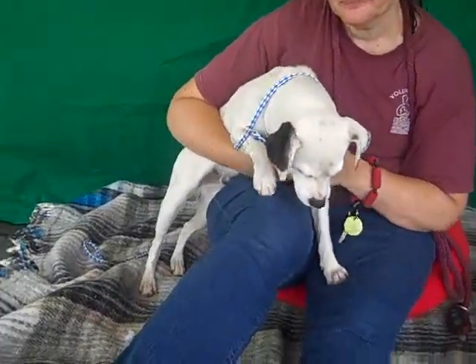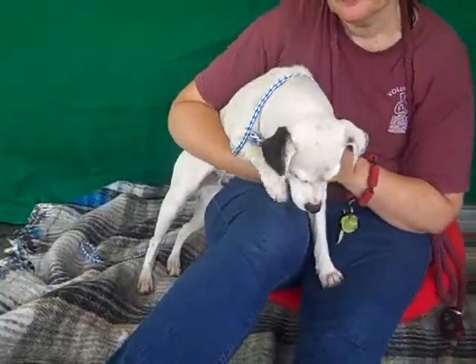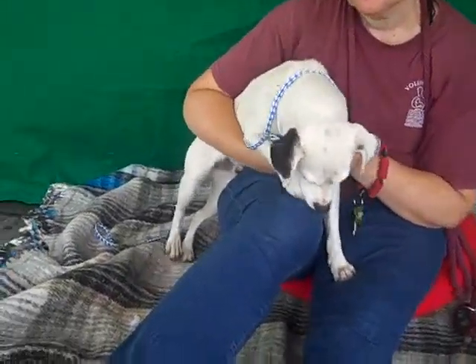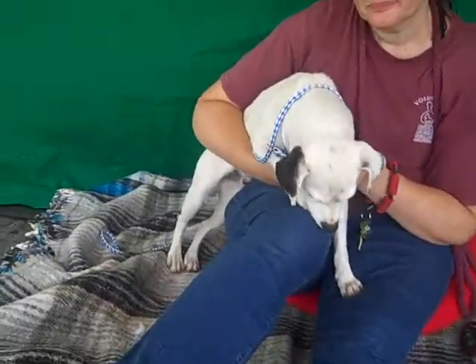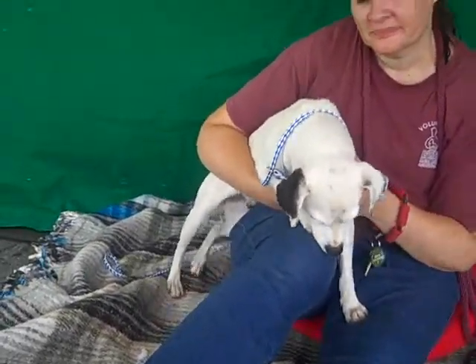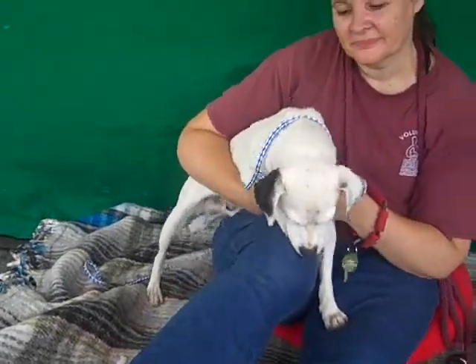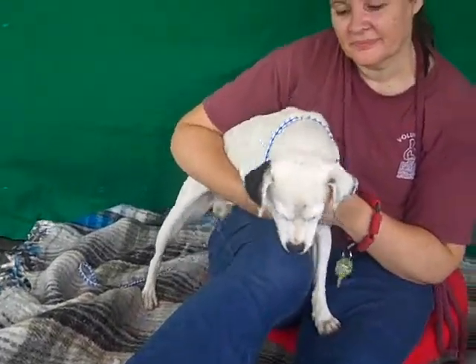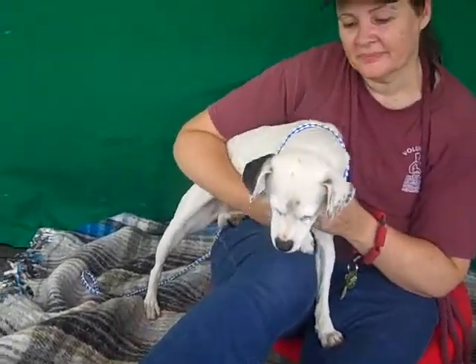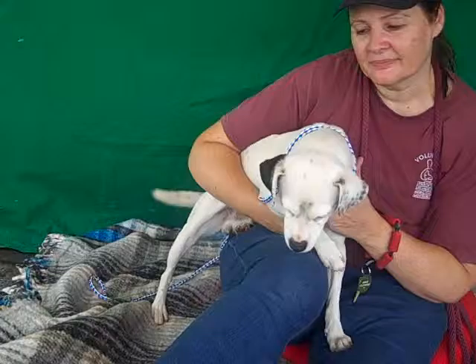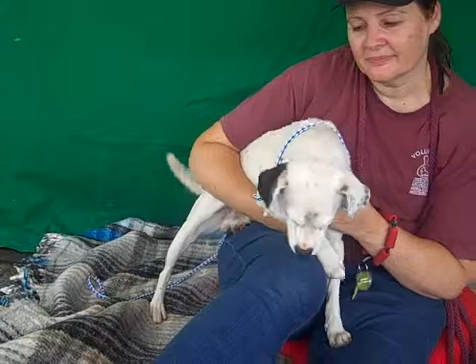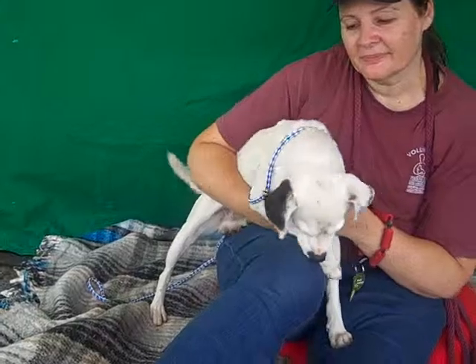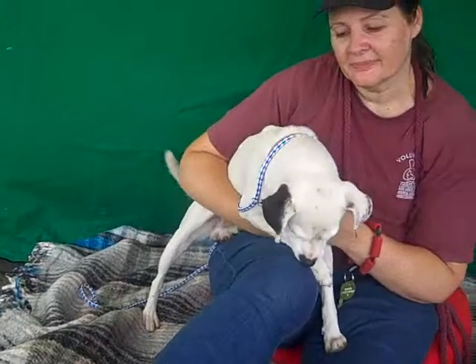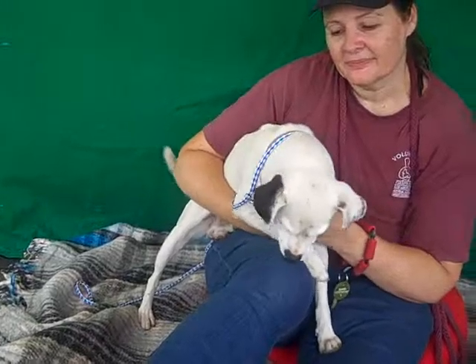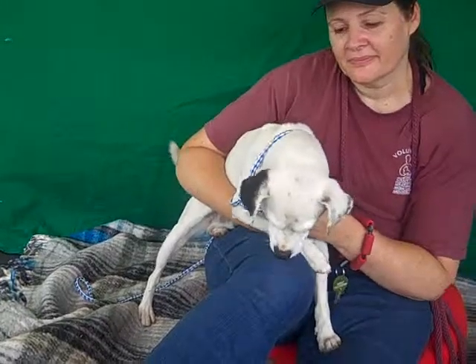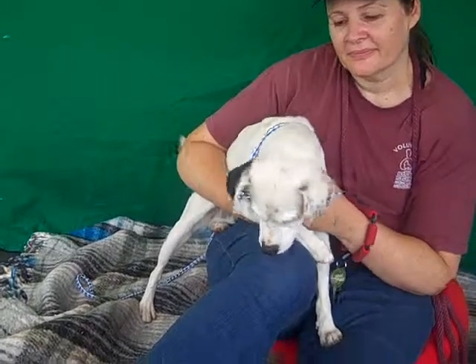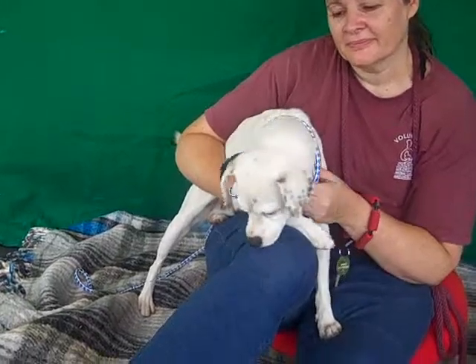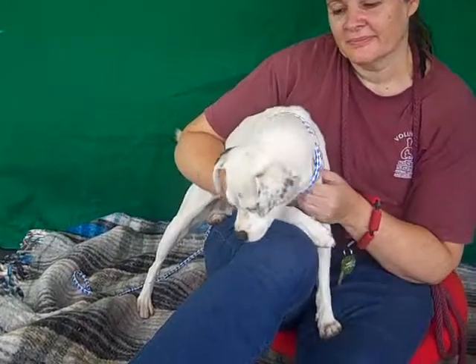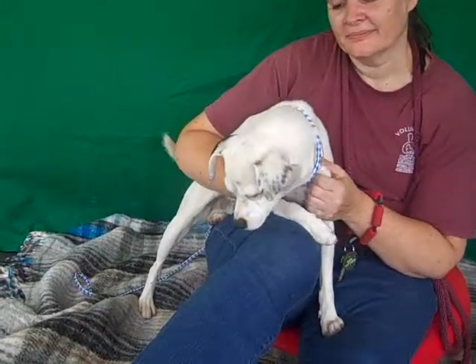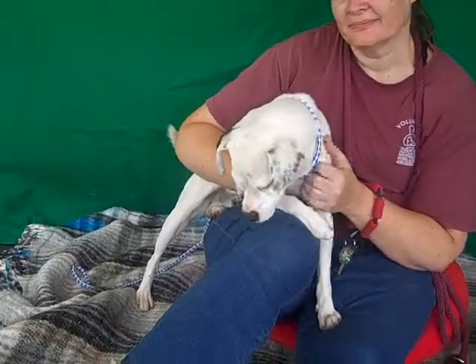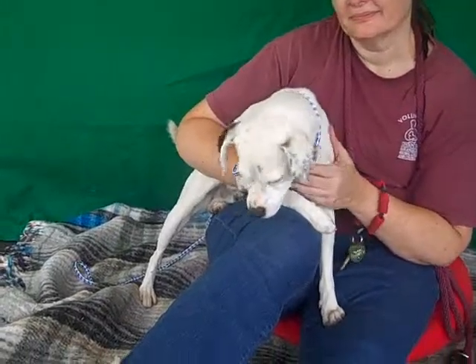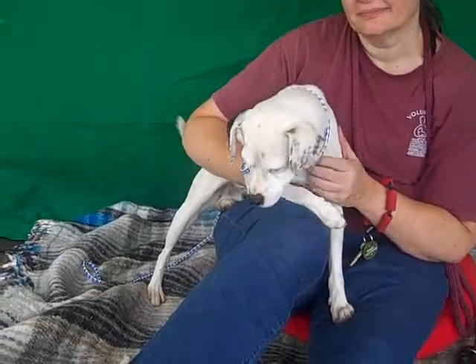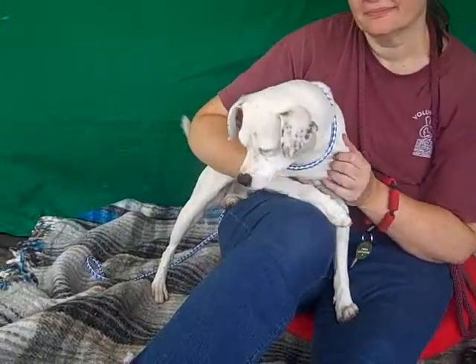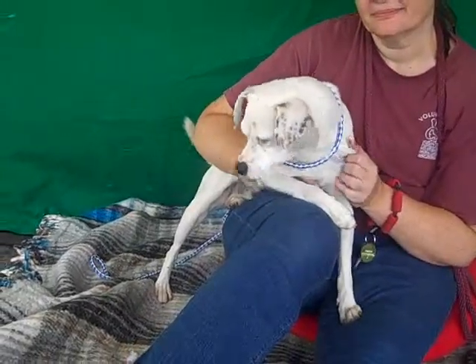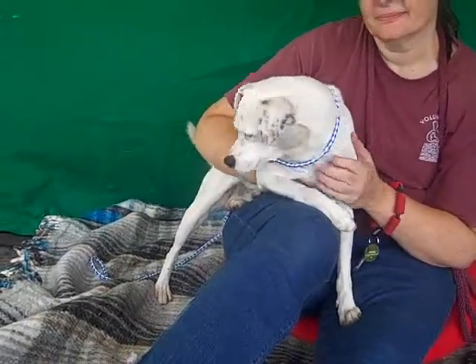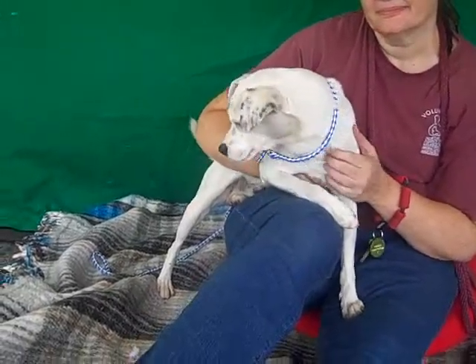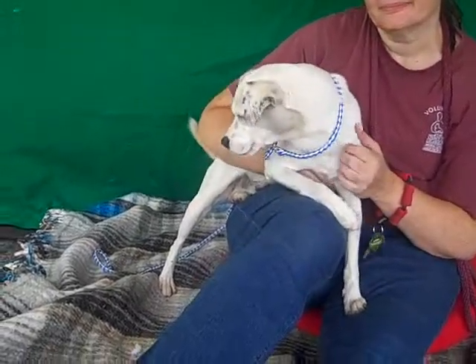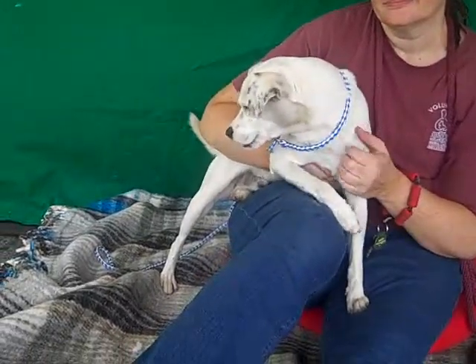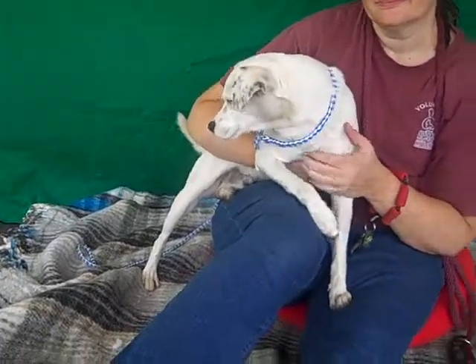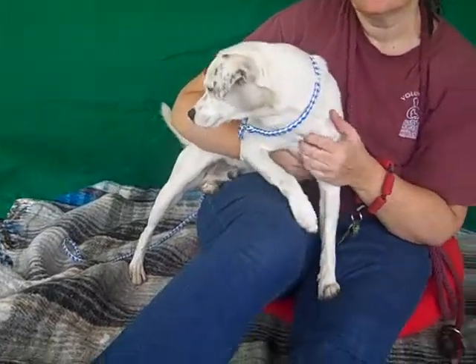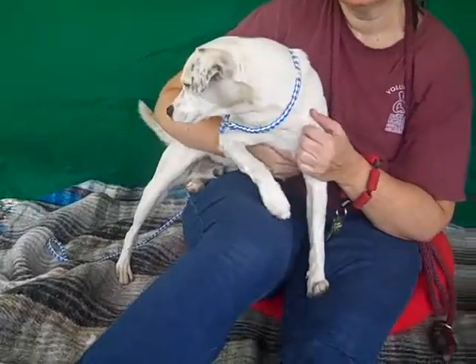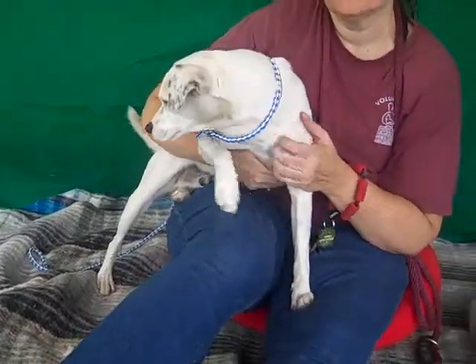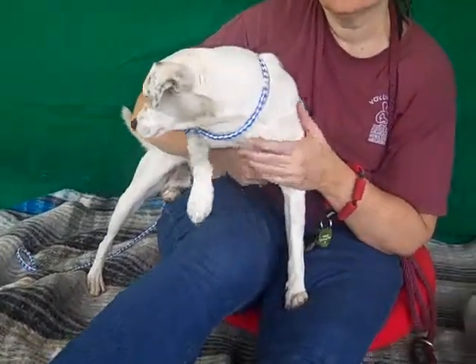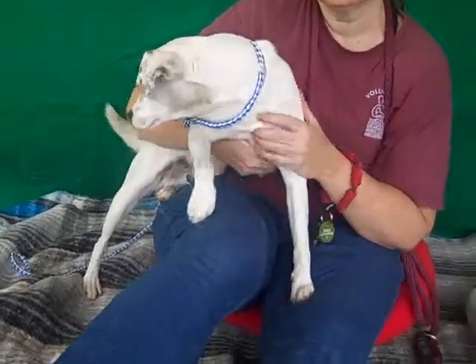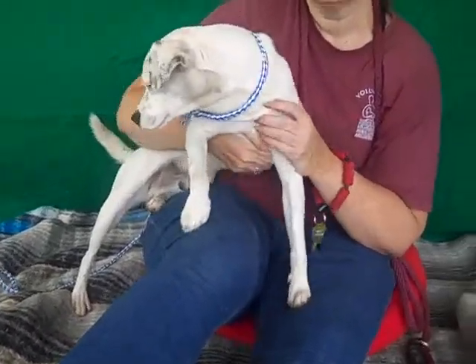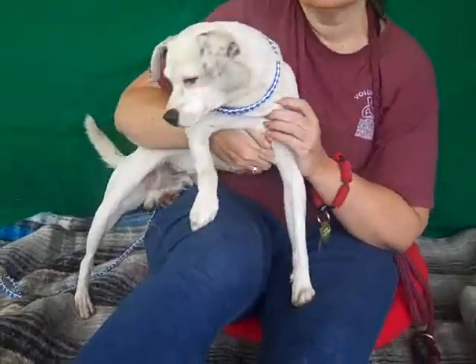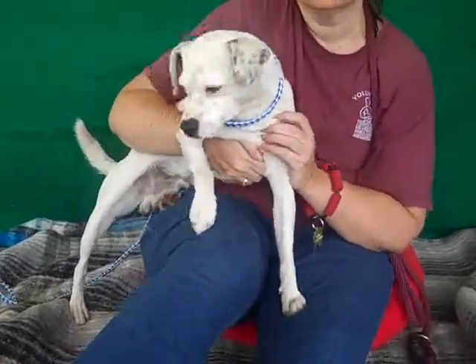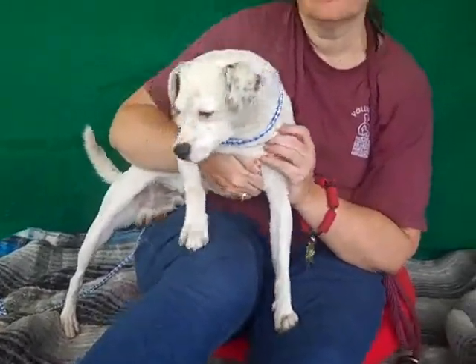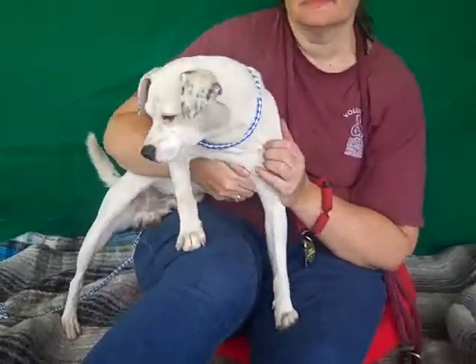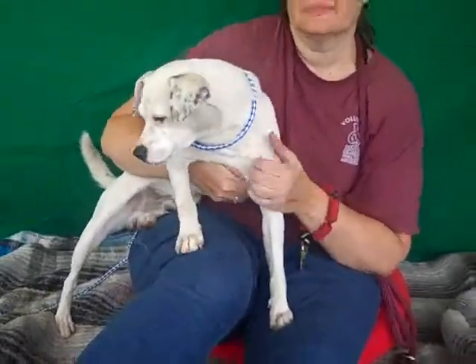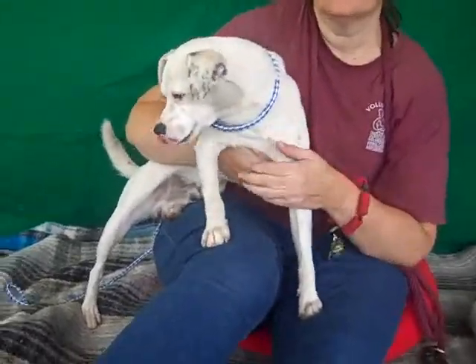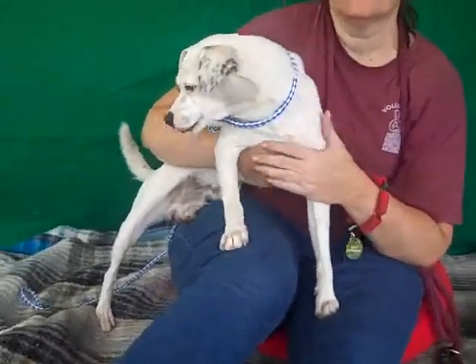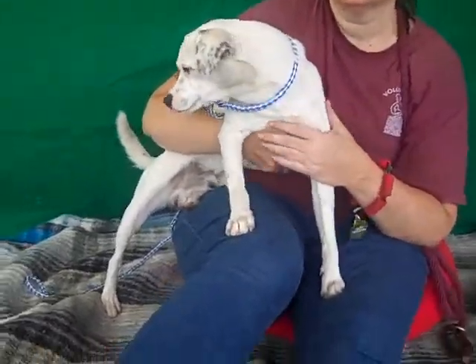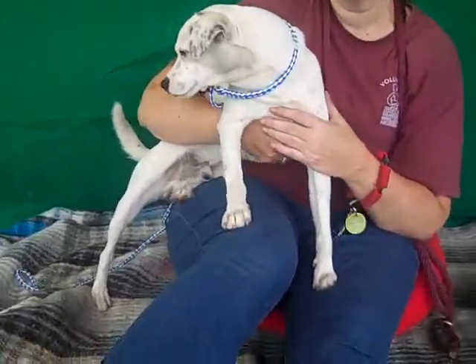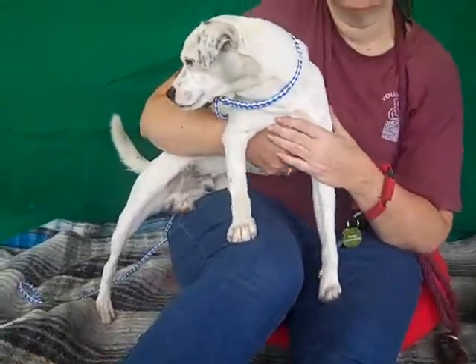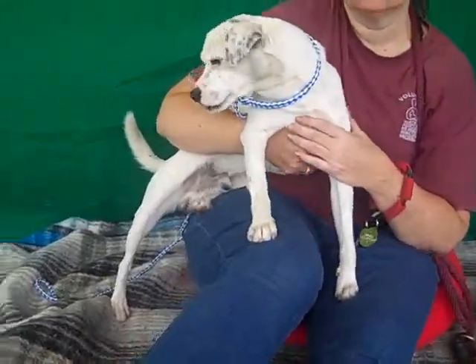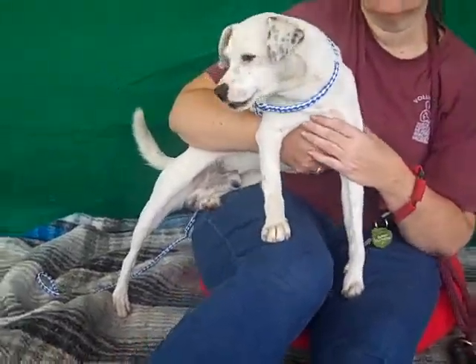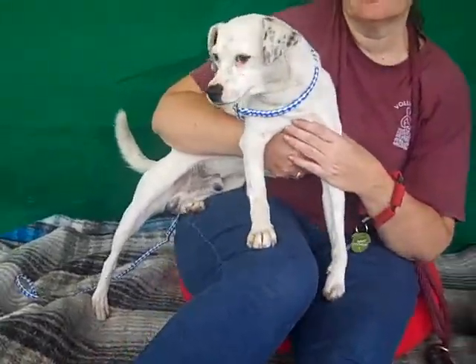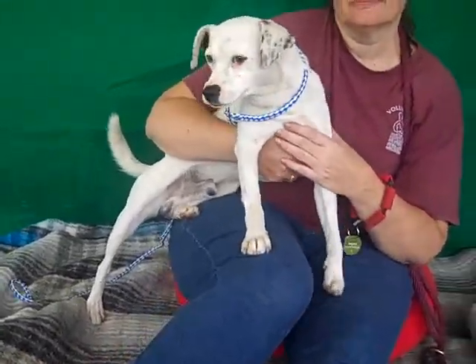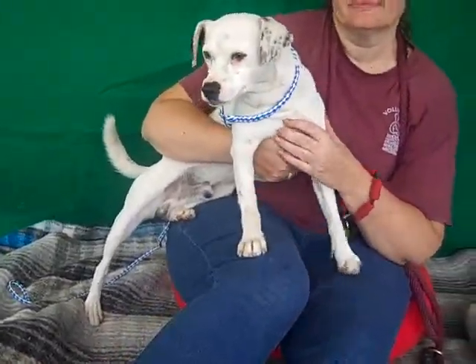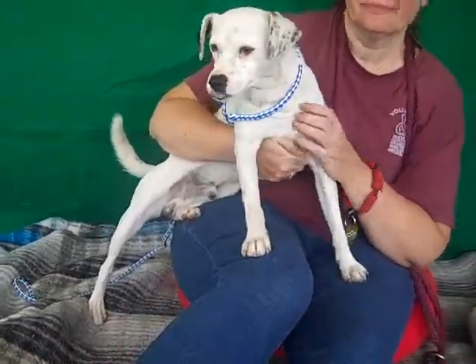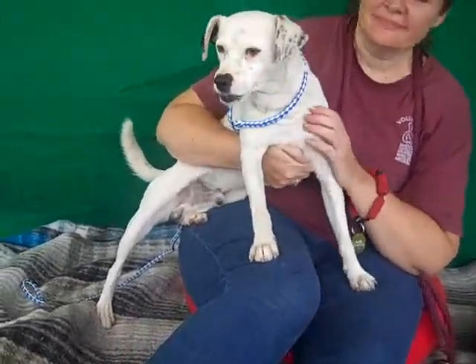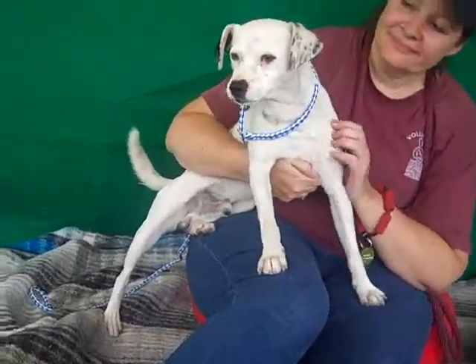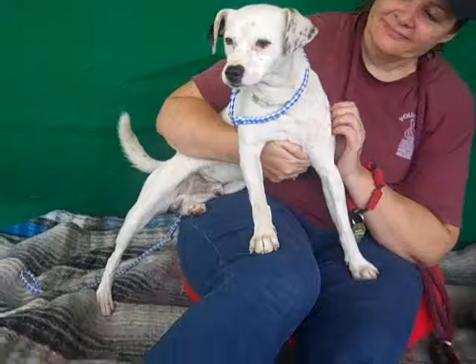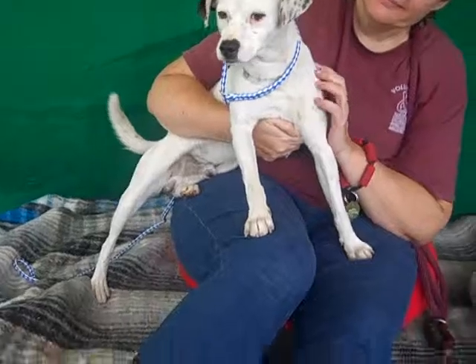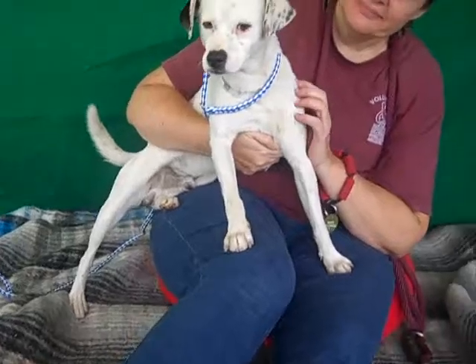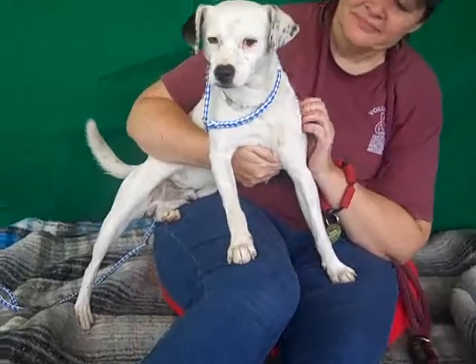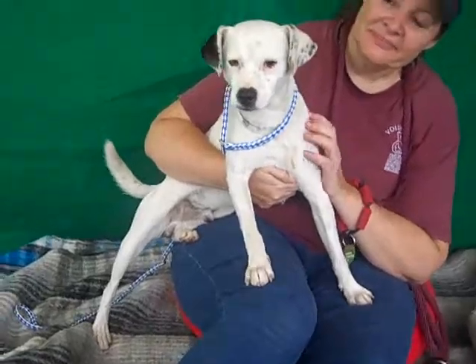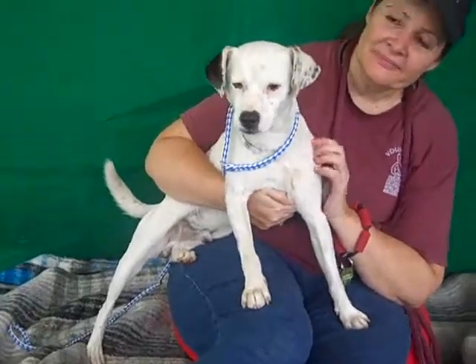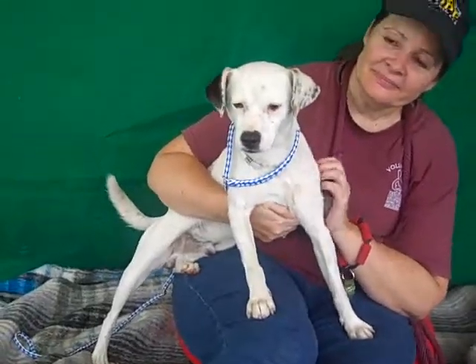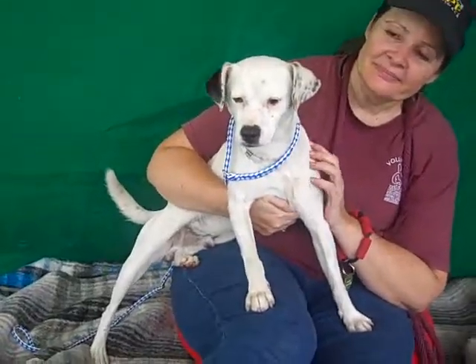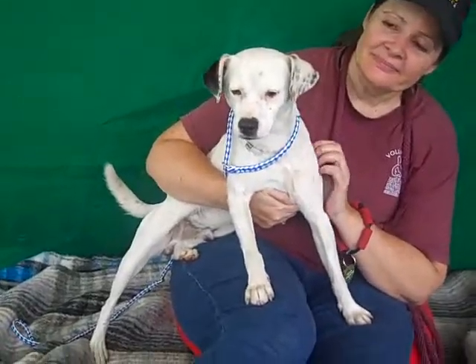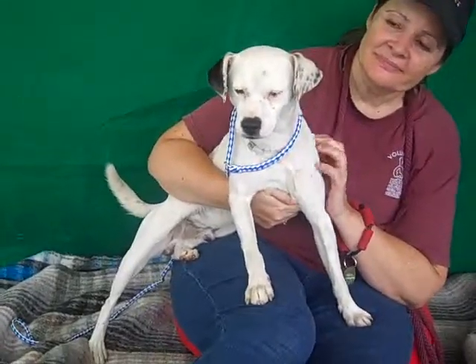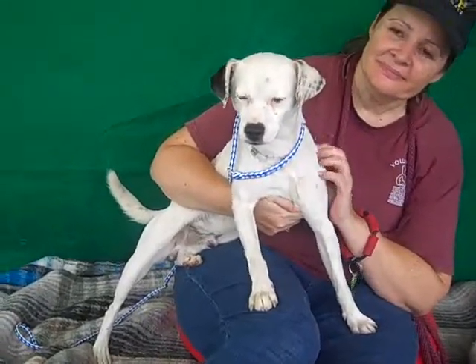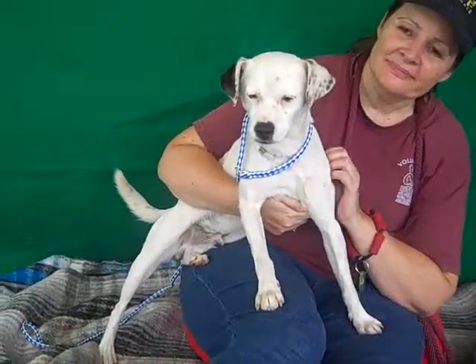So please come and check him out. This is Conrad, A4845913, here at the Baldwin Park Animal Care Center. Thanks Conrad!